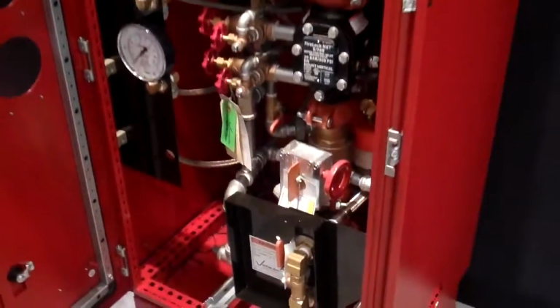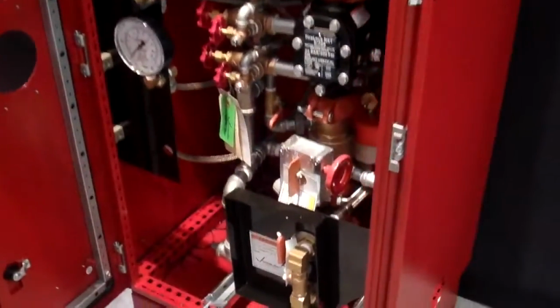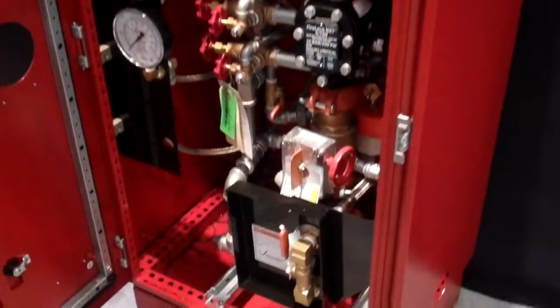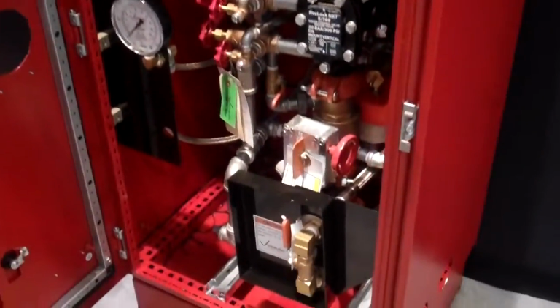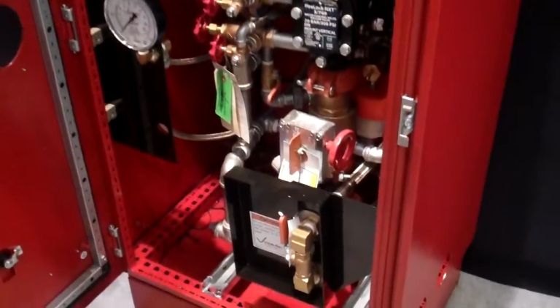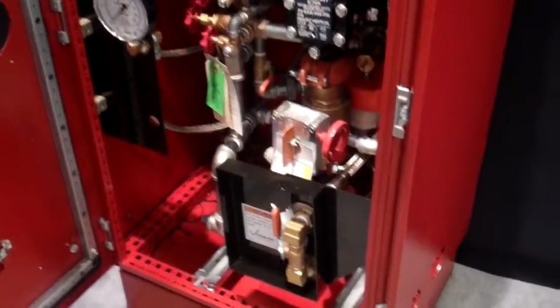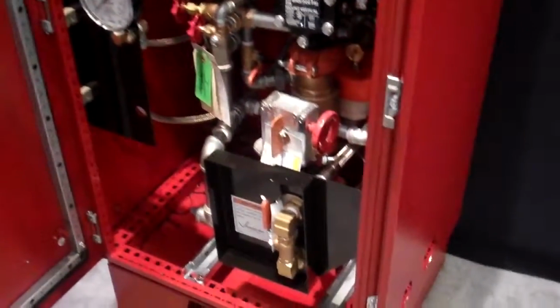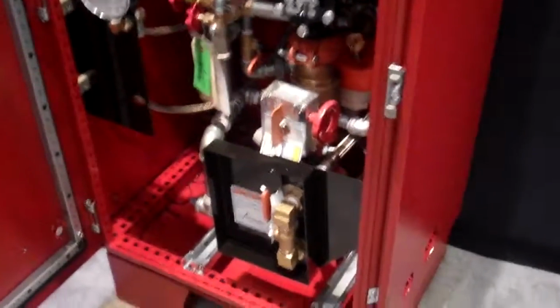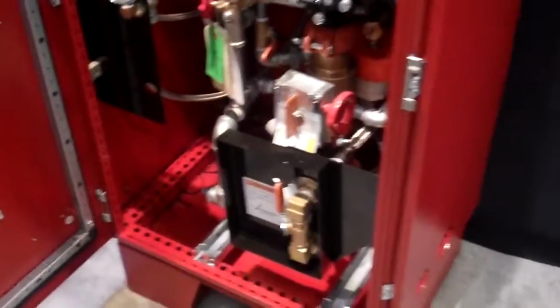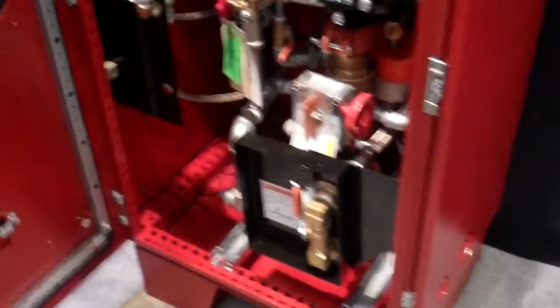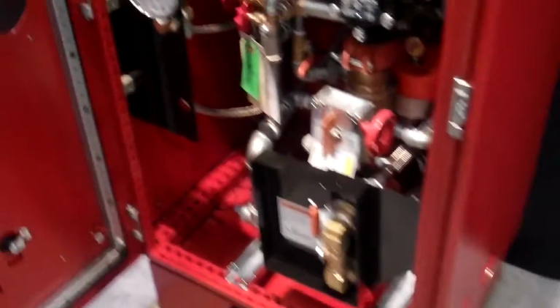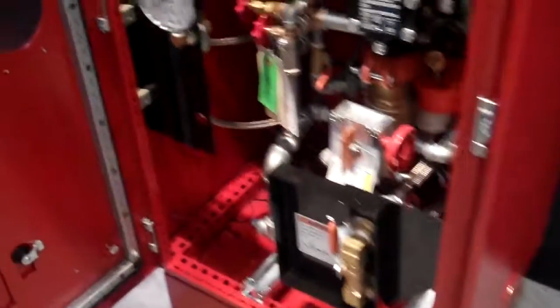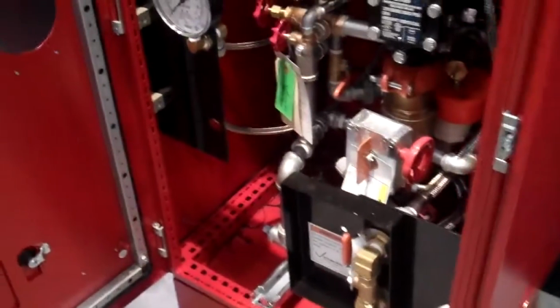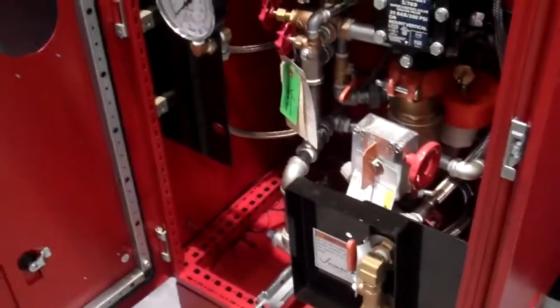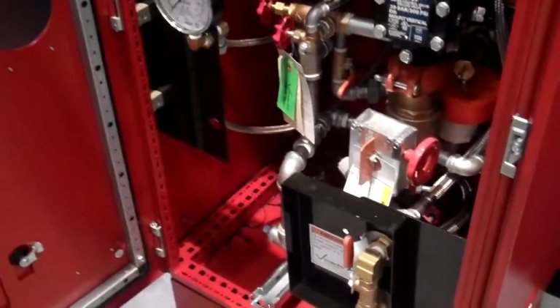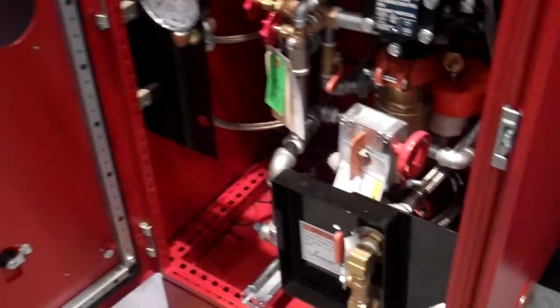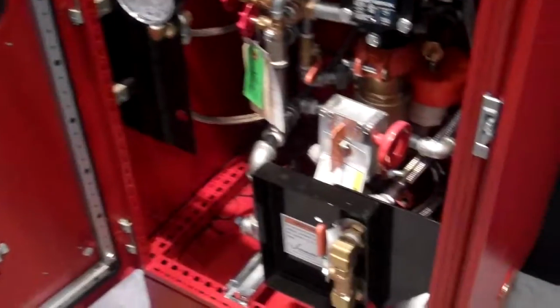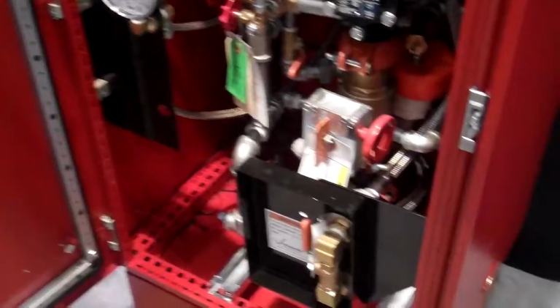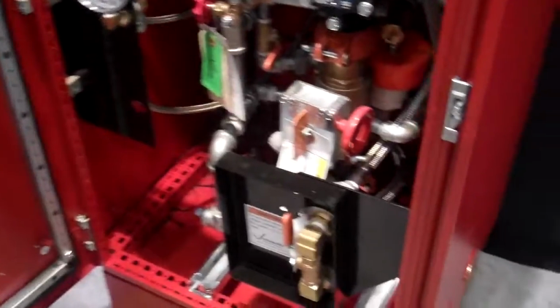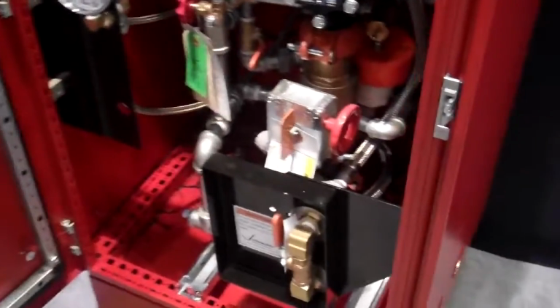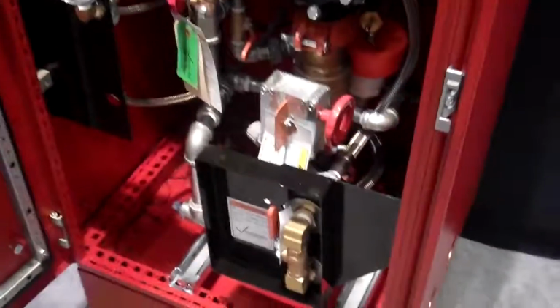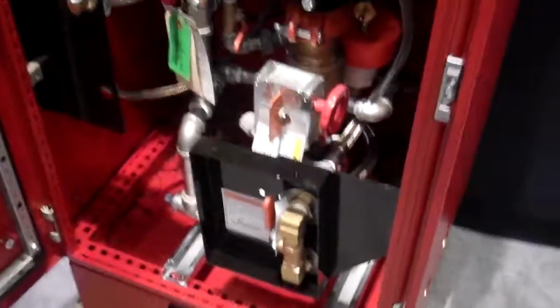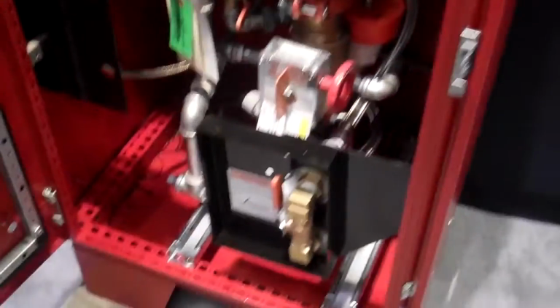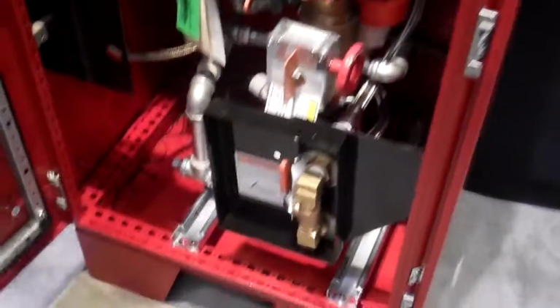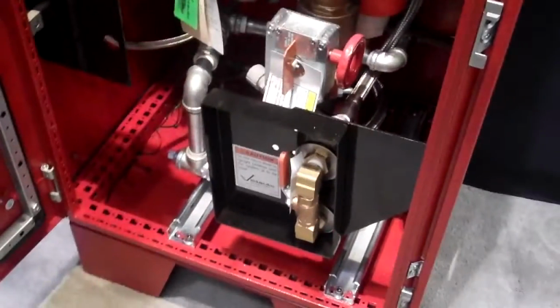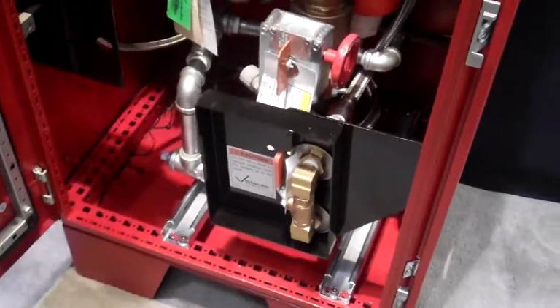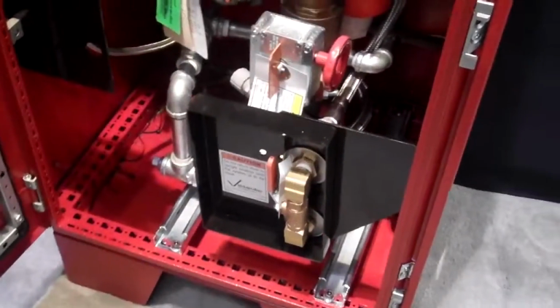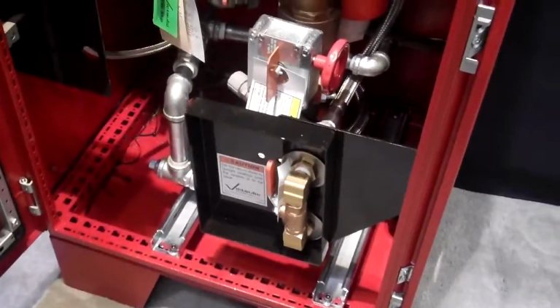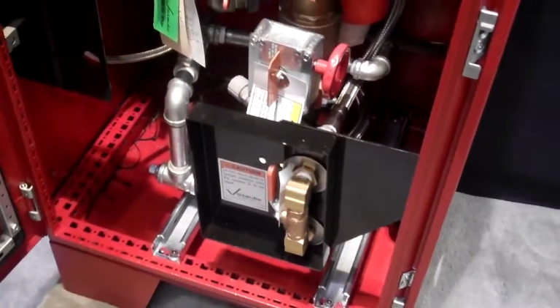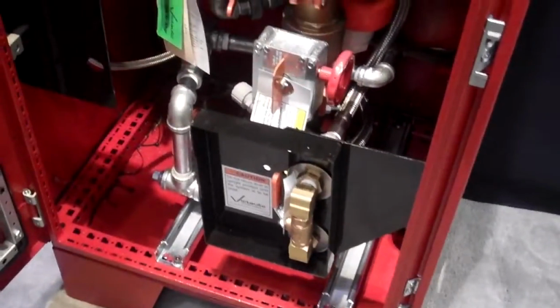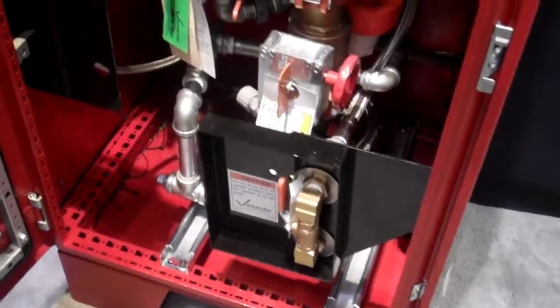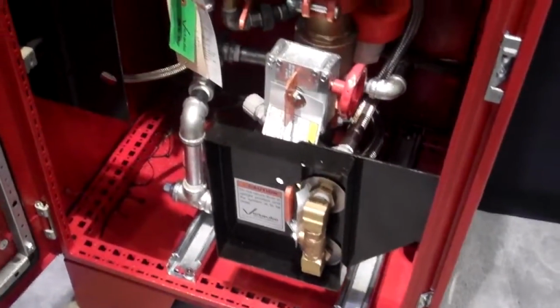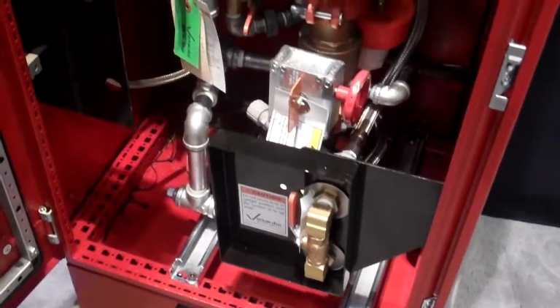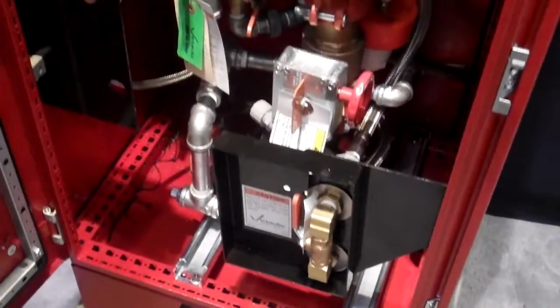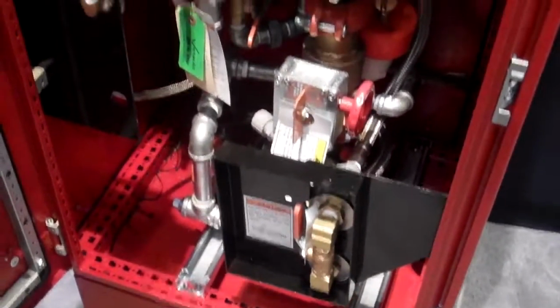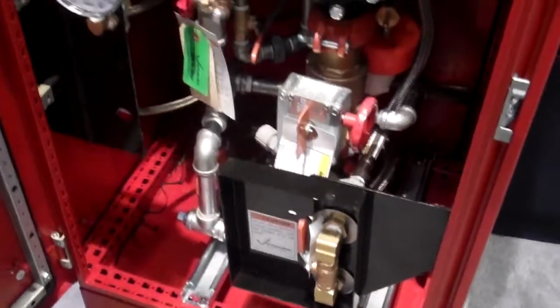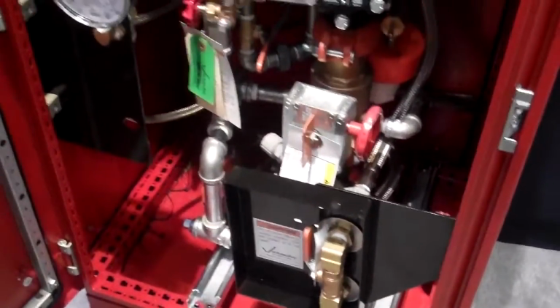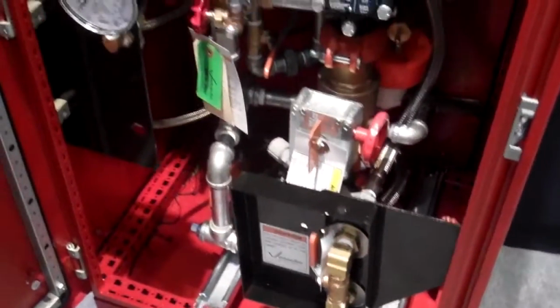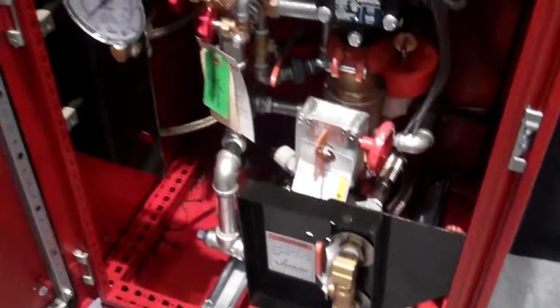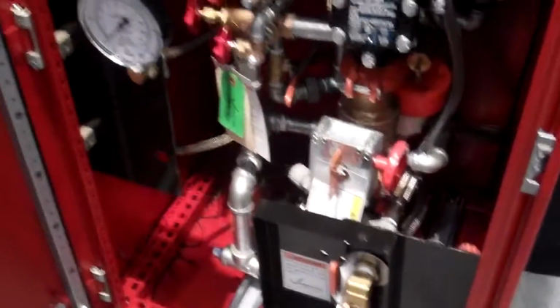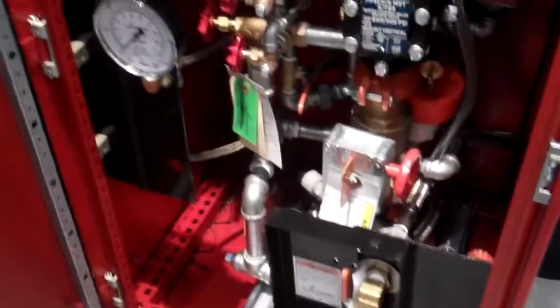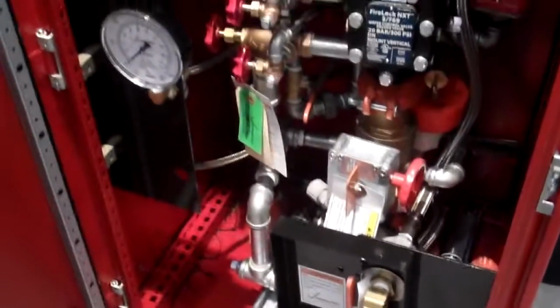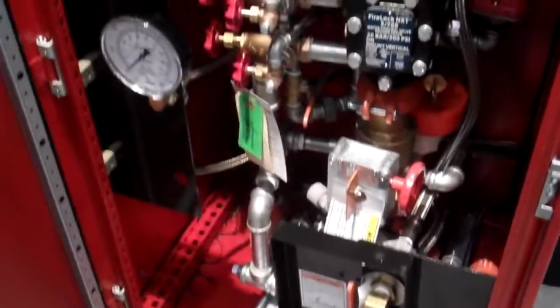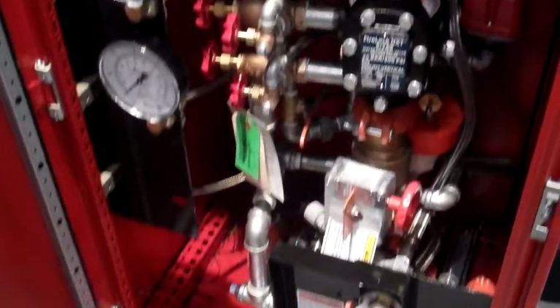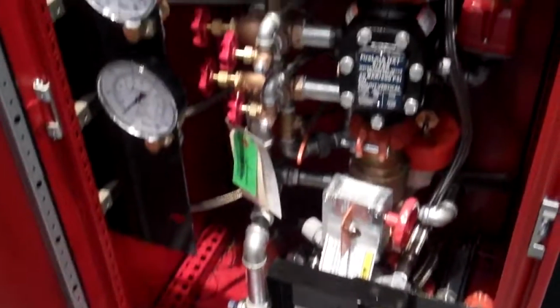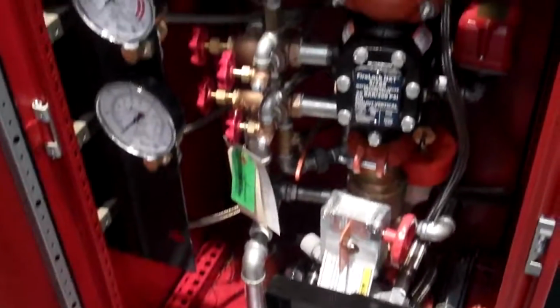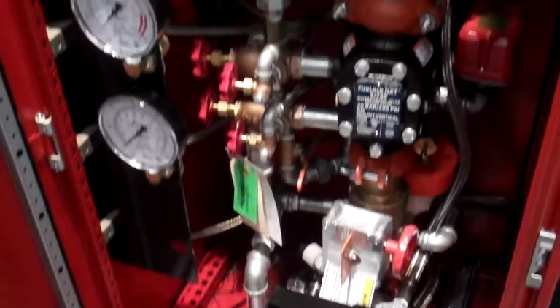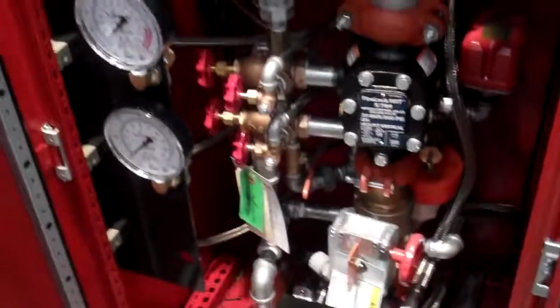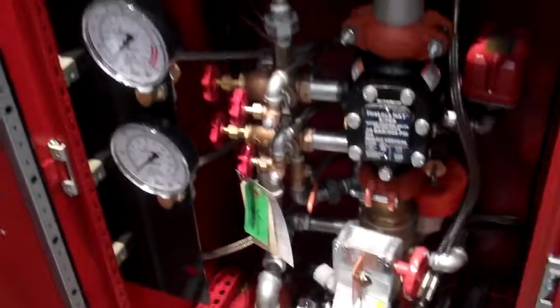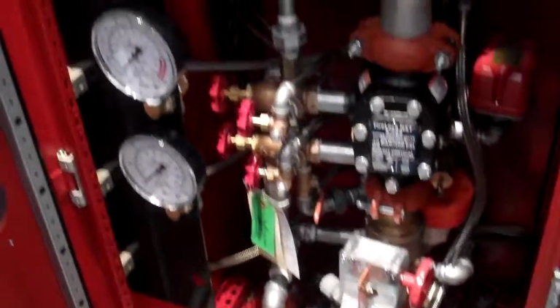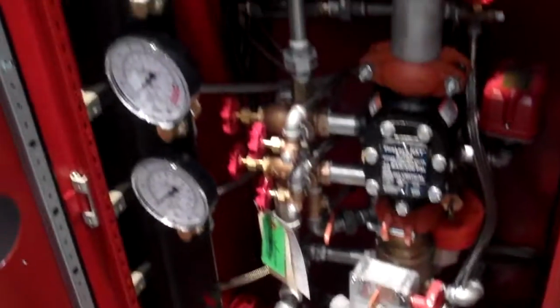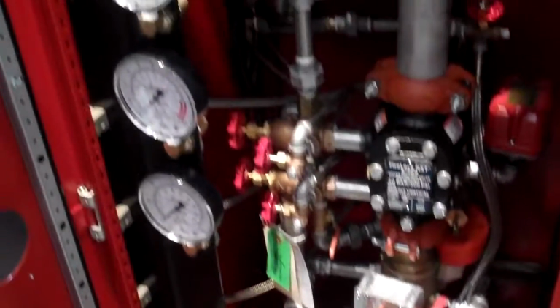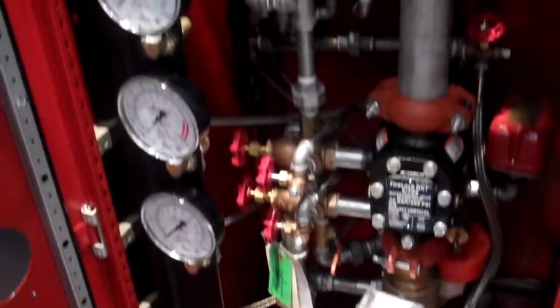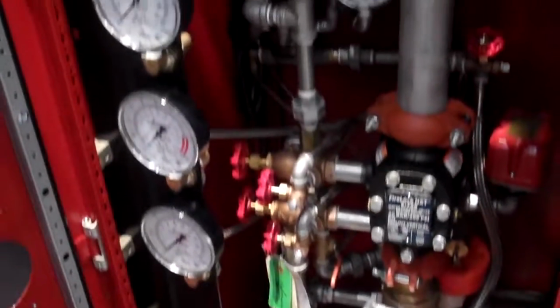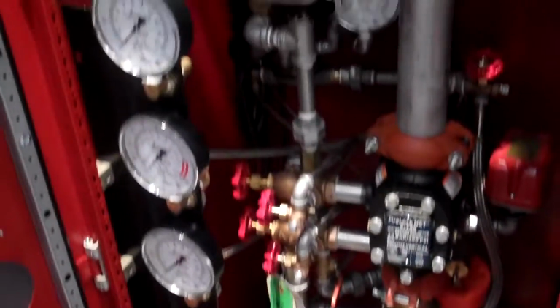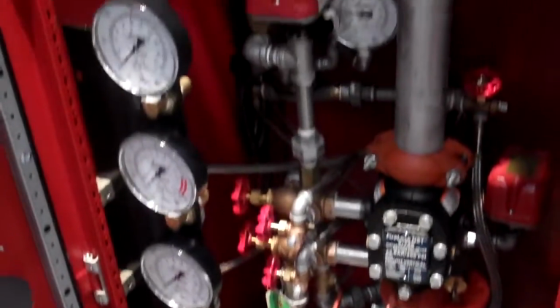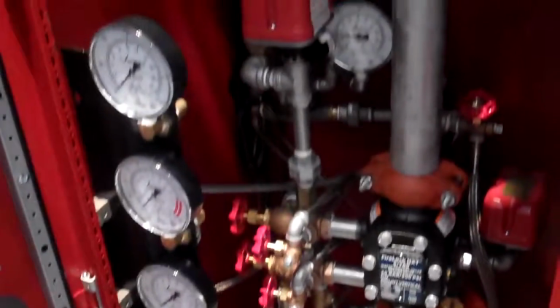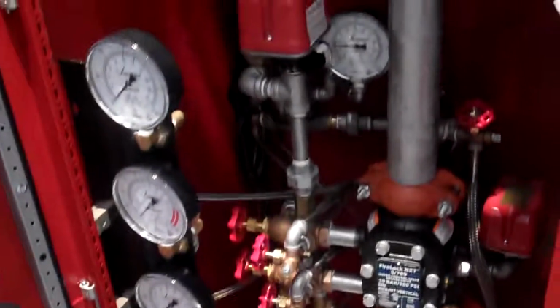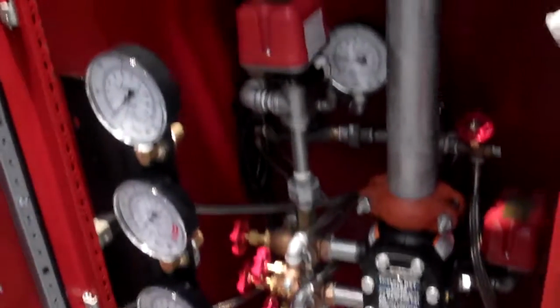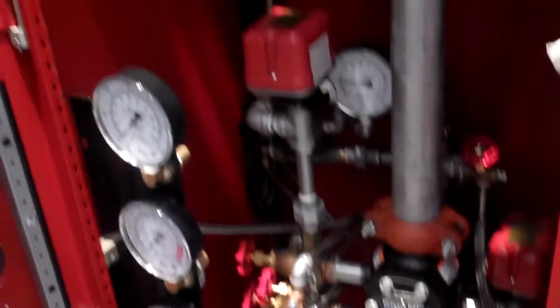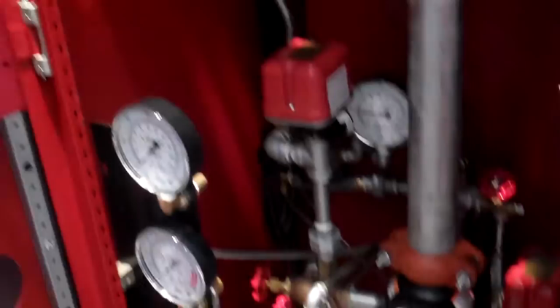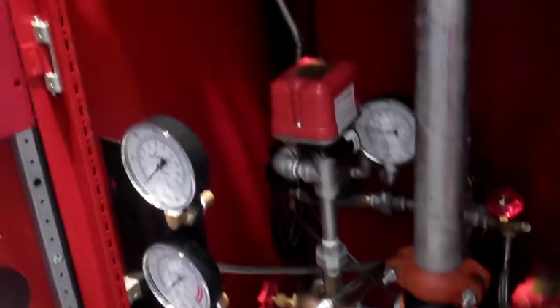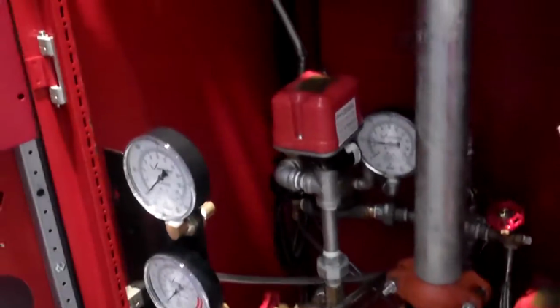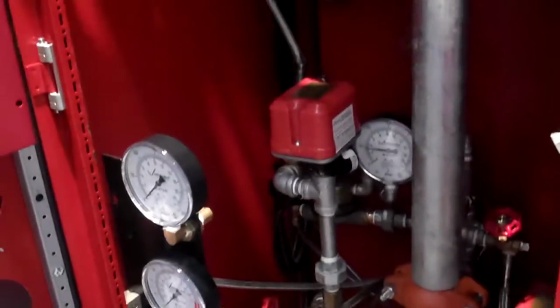This is another one of our showcase products here at the NFPA show this weekend. Please come down and have a look. Thank you.